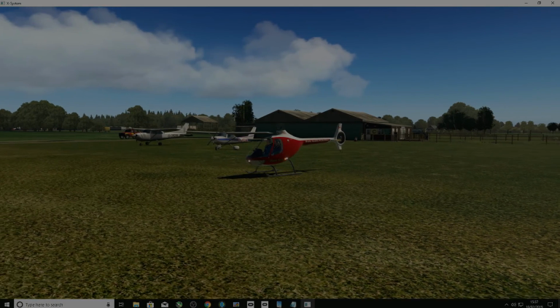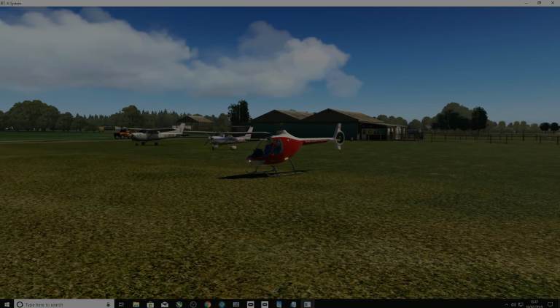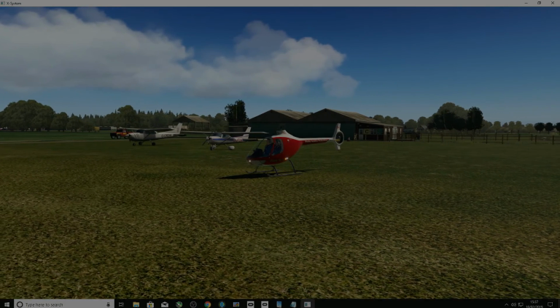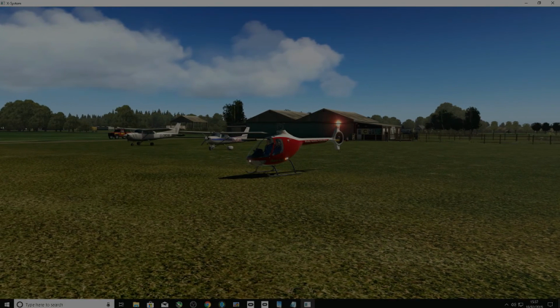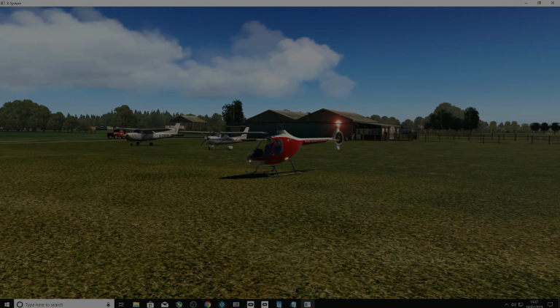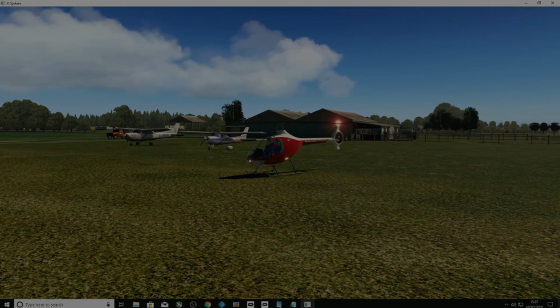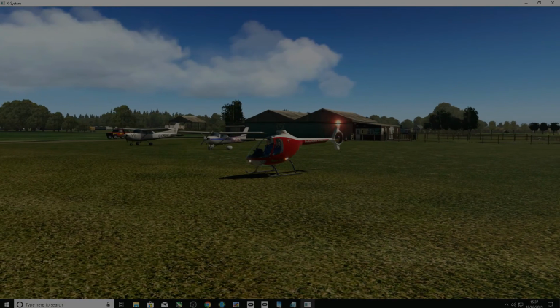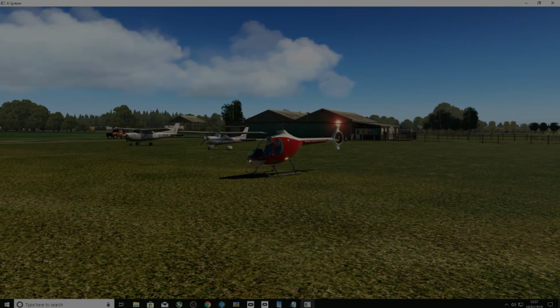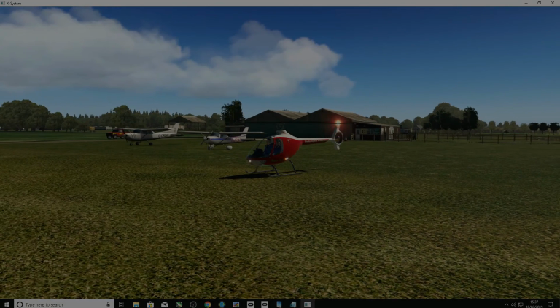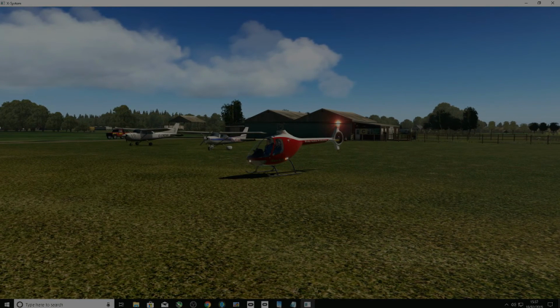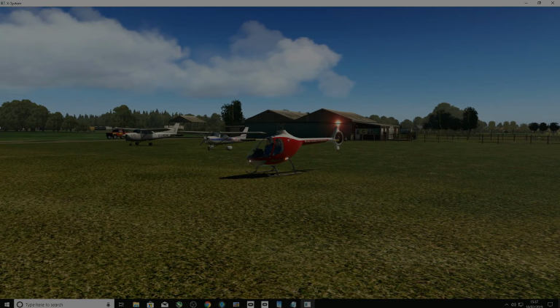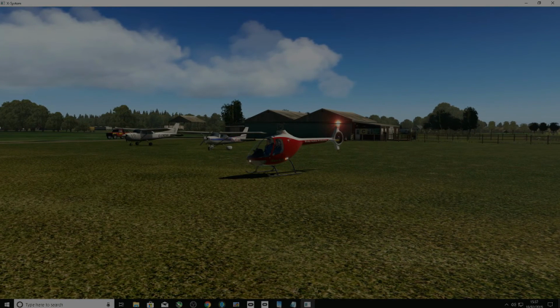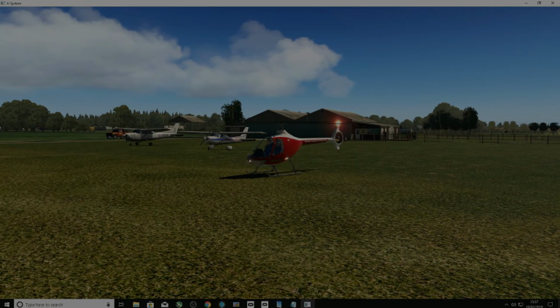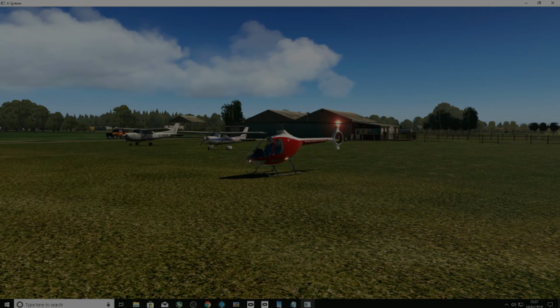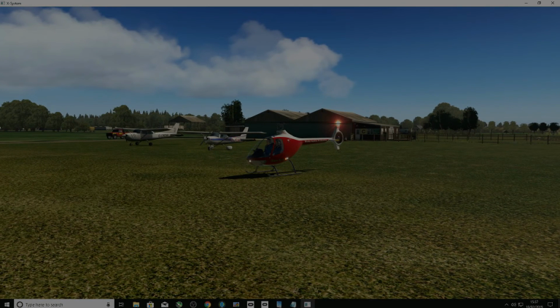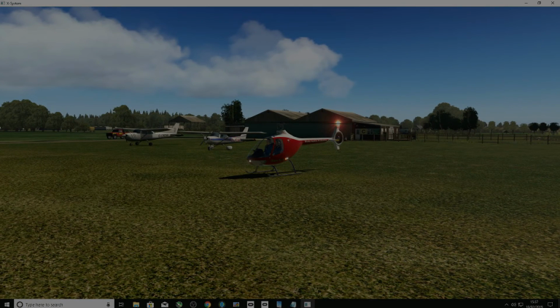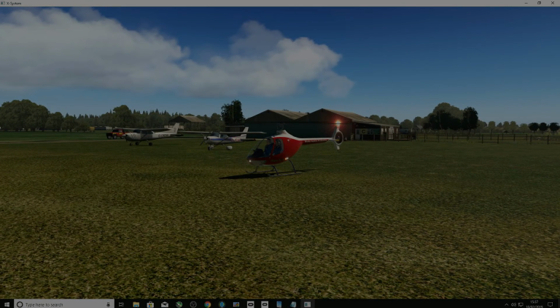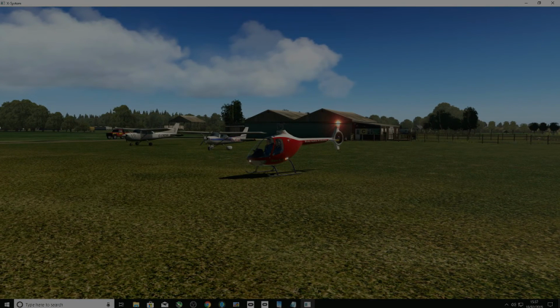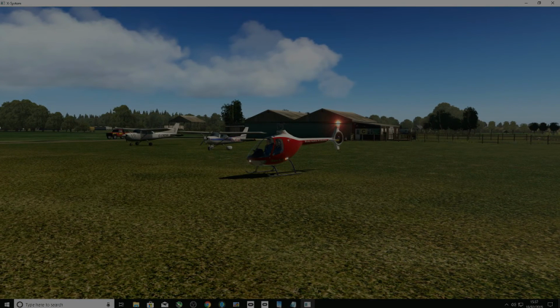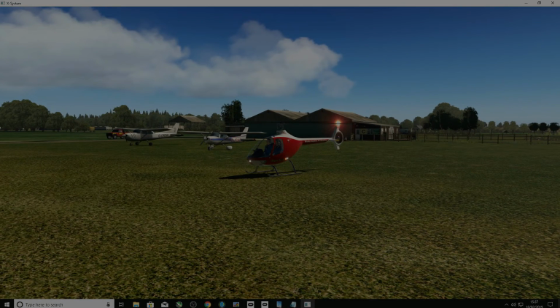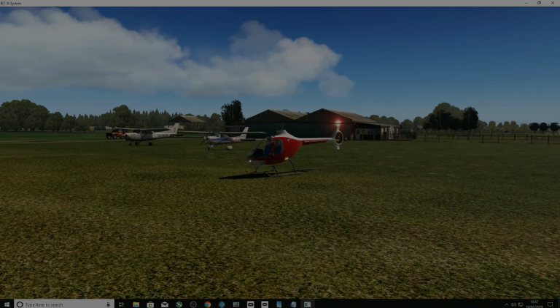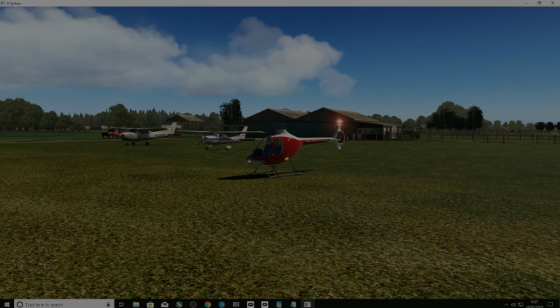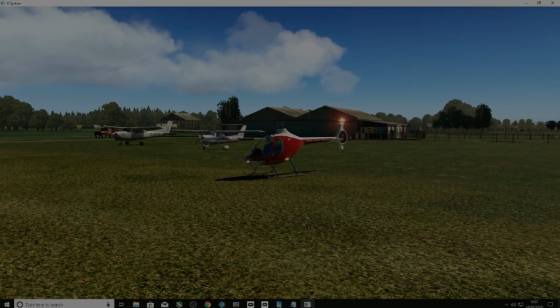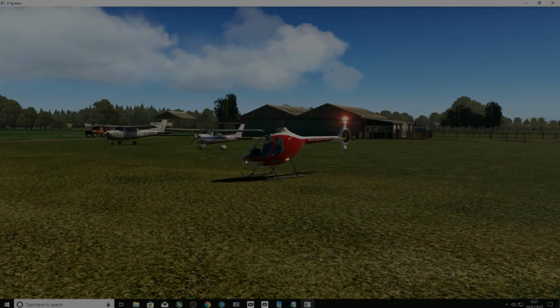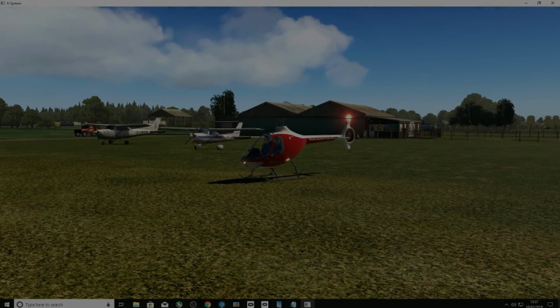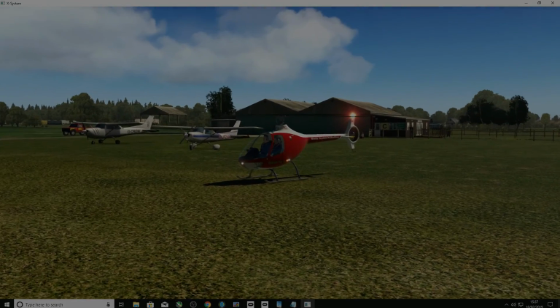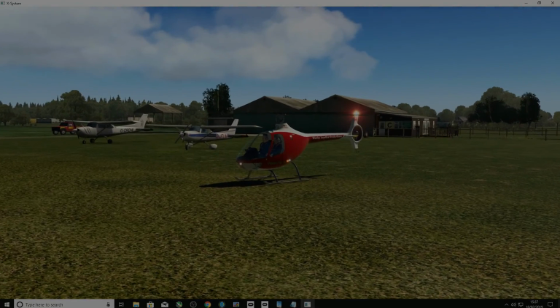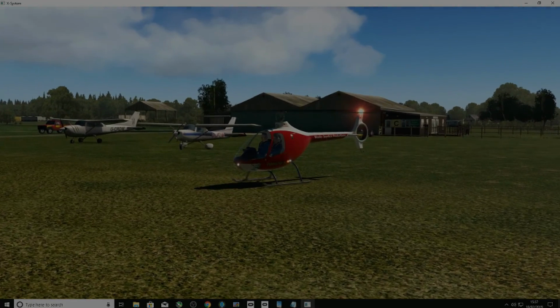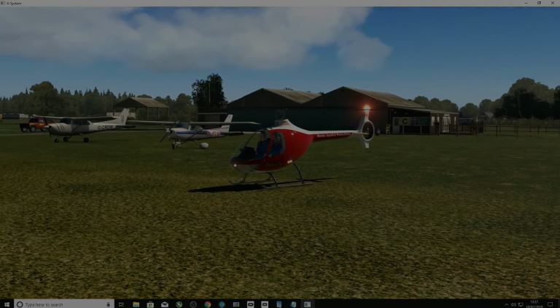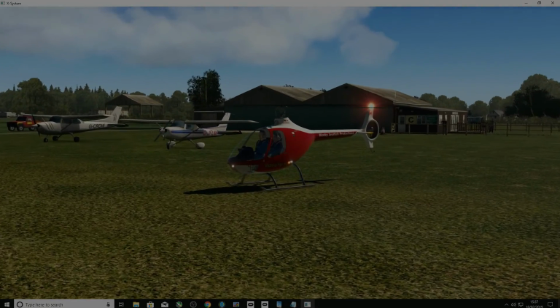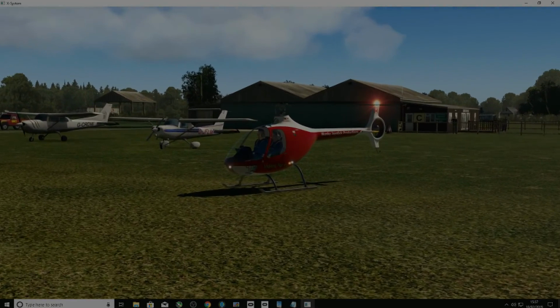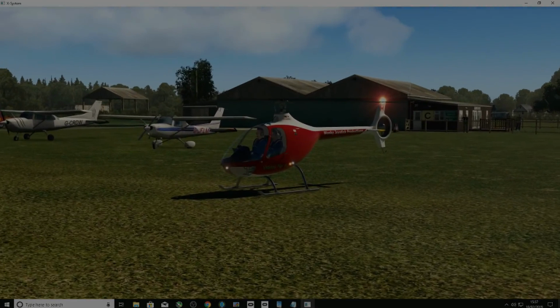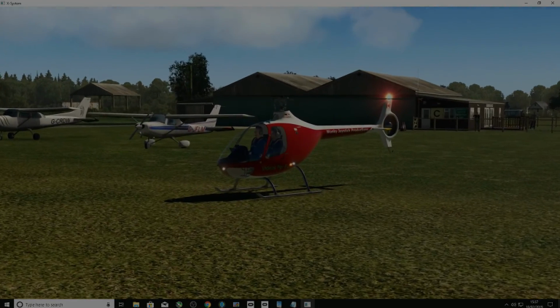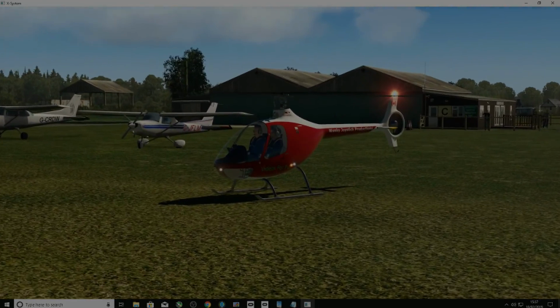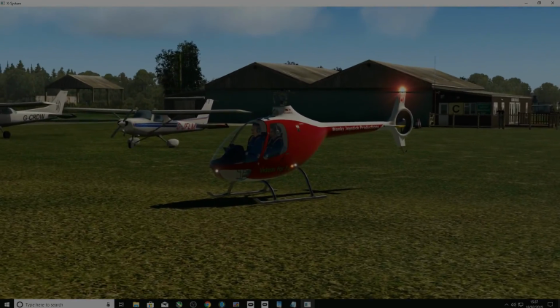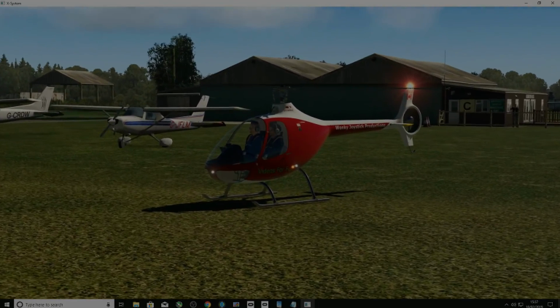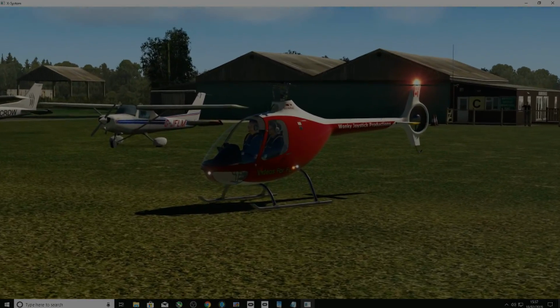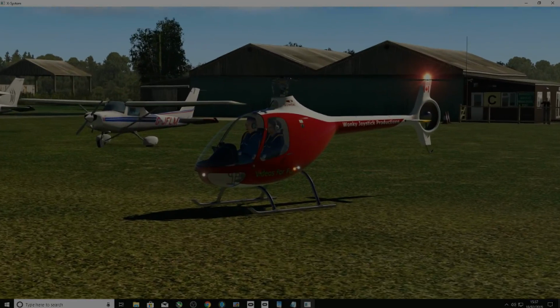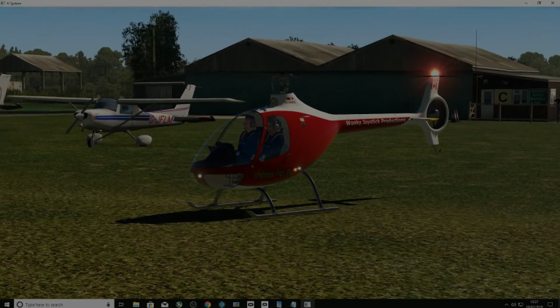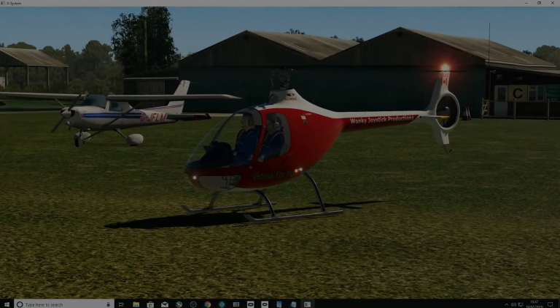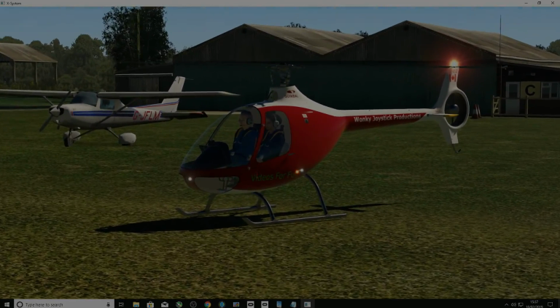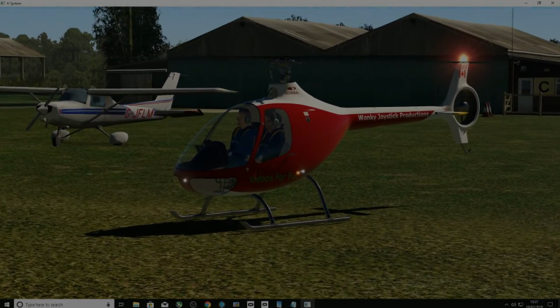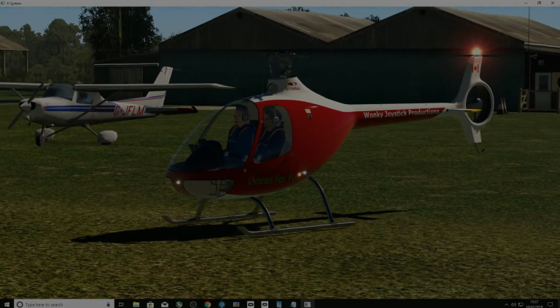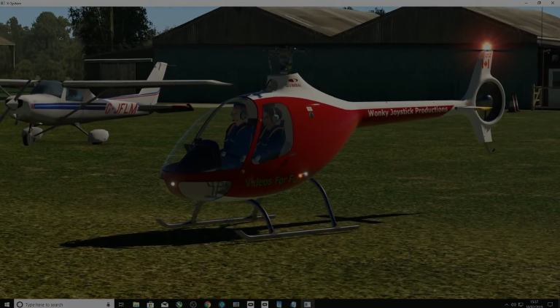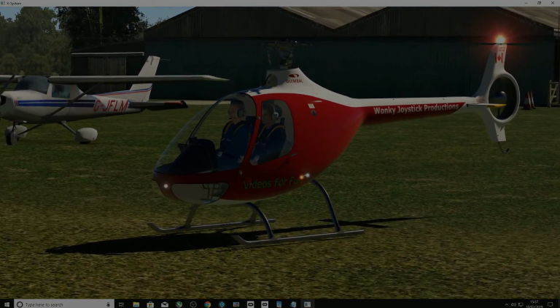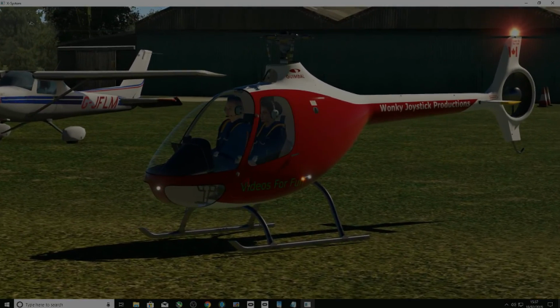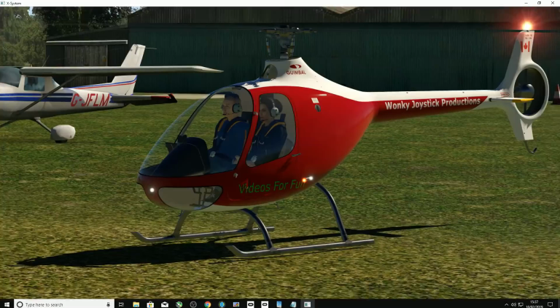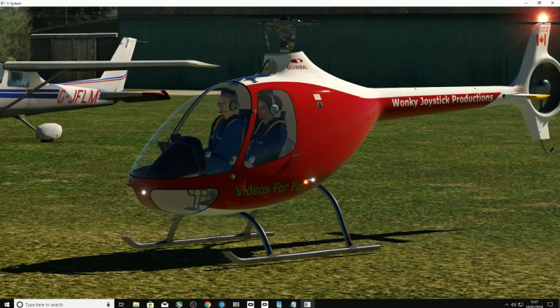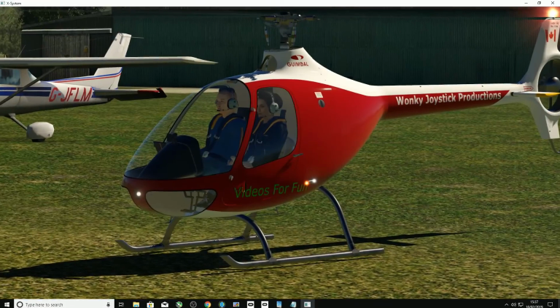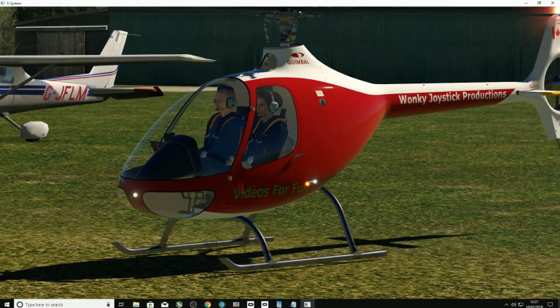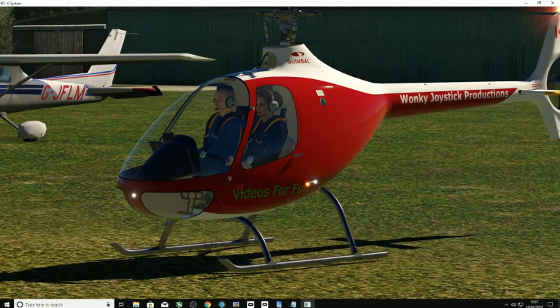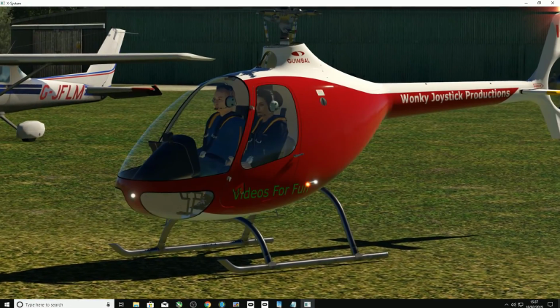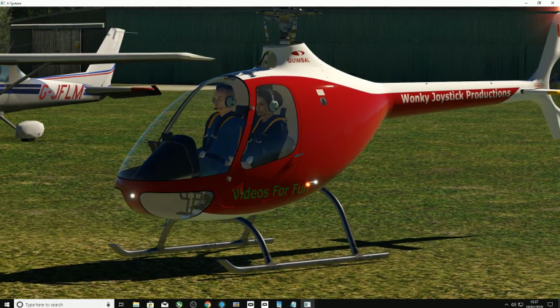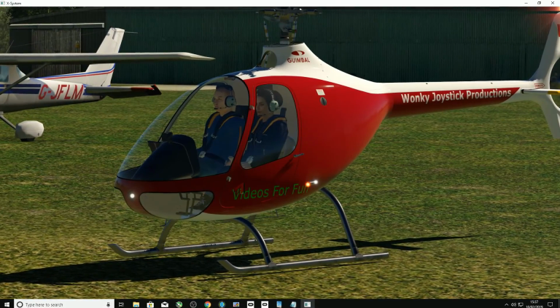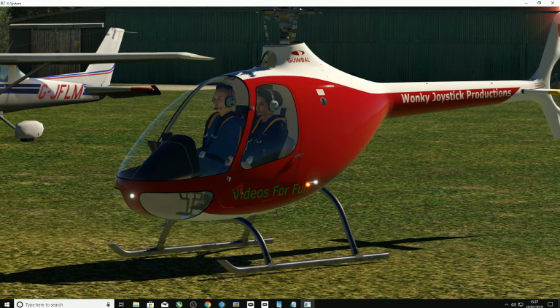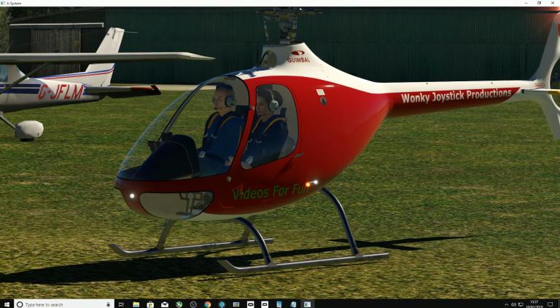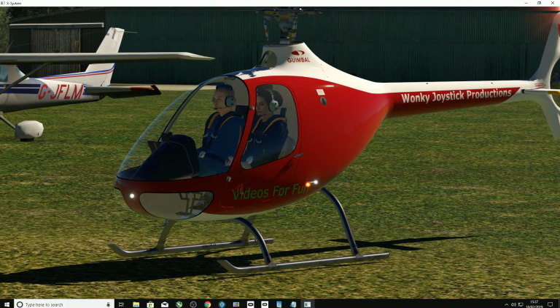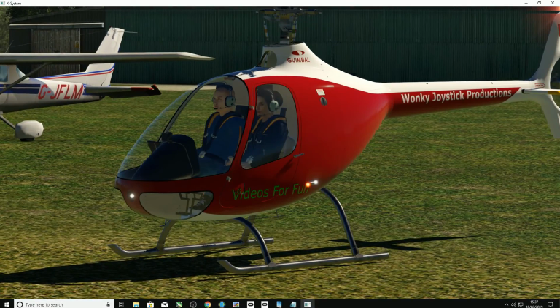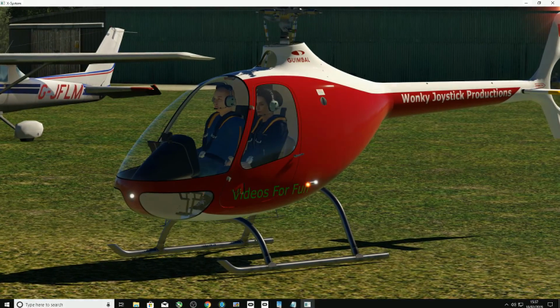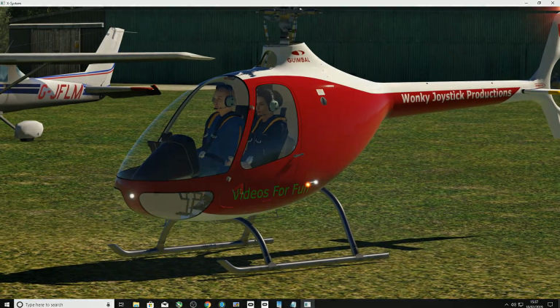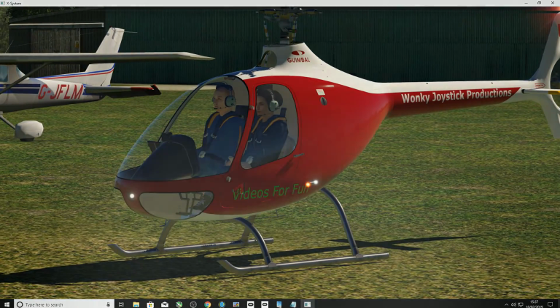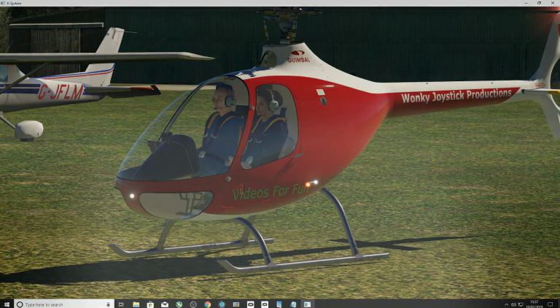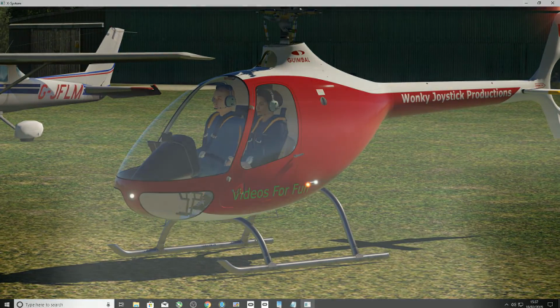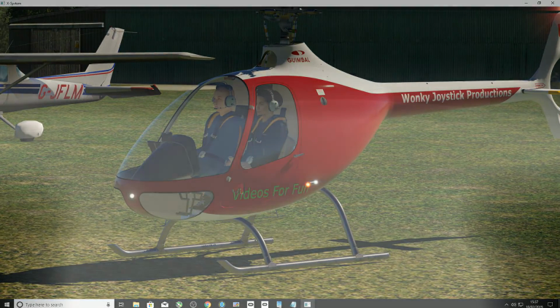And what a touchdown — all that practicing recently paid off! Again, thank you for watching. It's only a short video. Please subscribe if you can and have a great week.